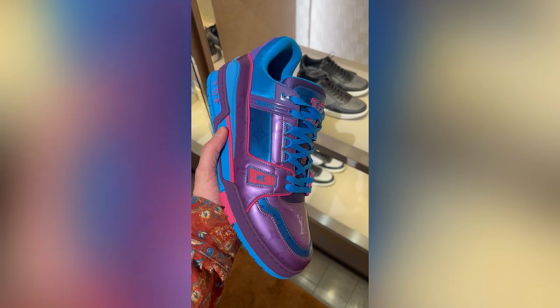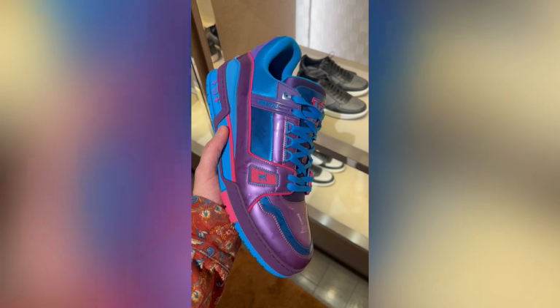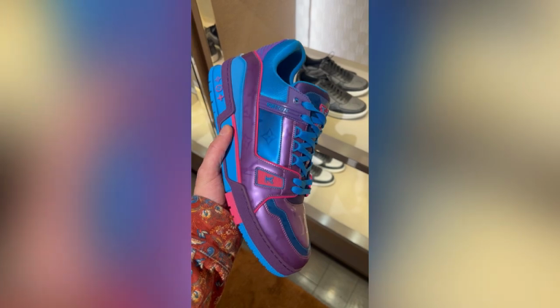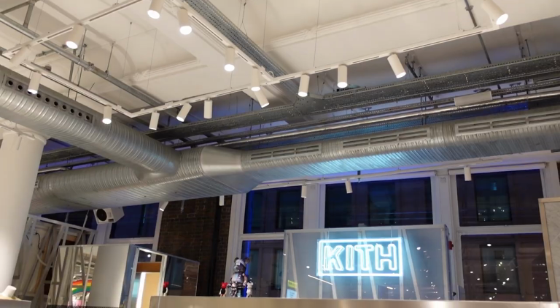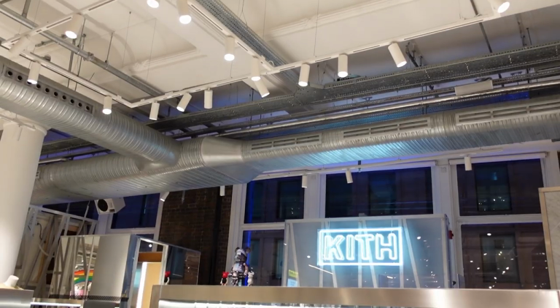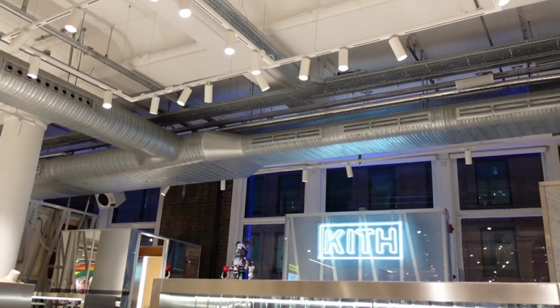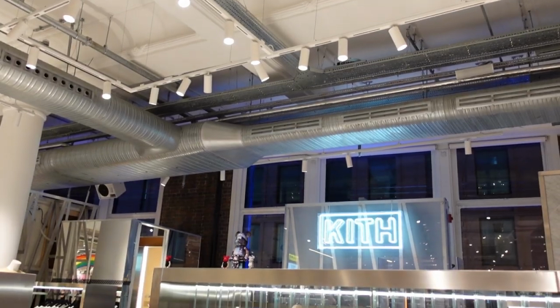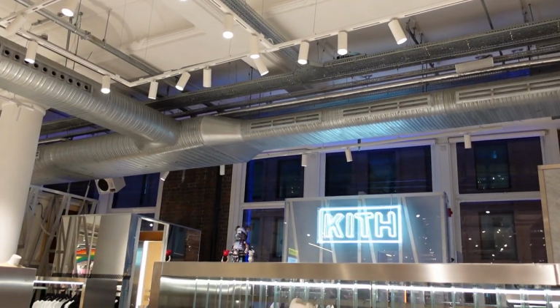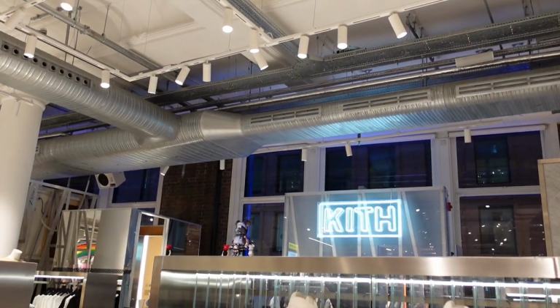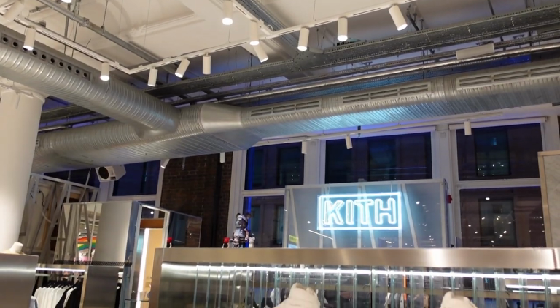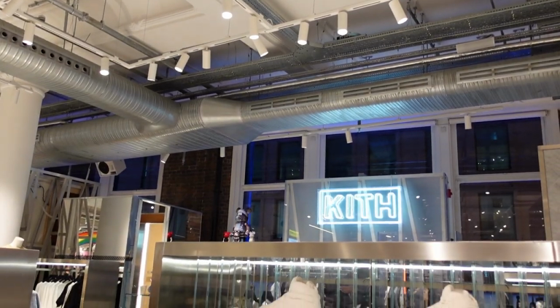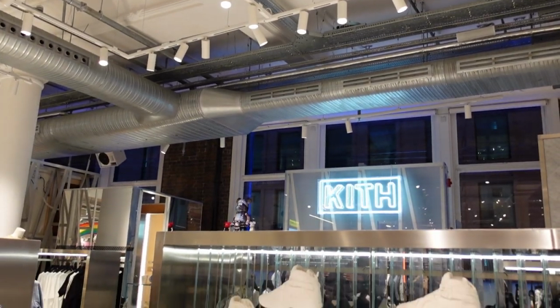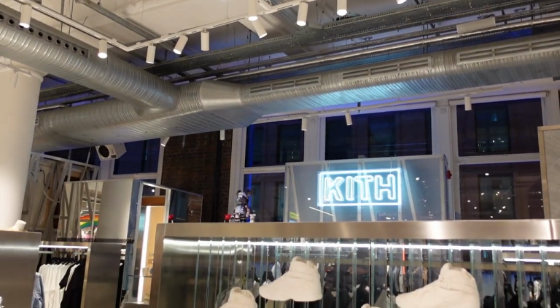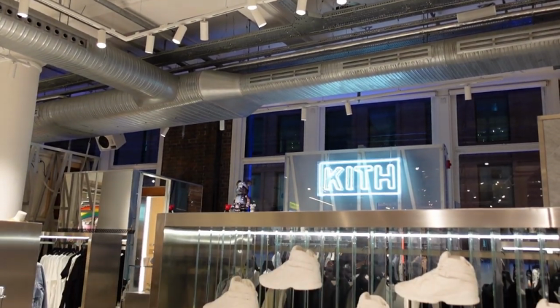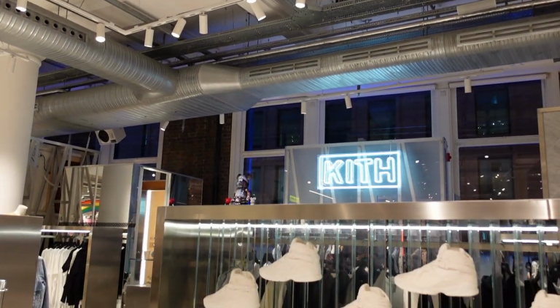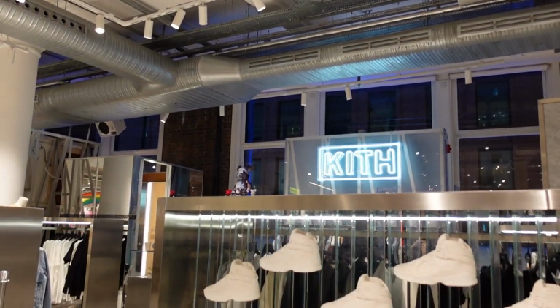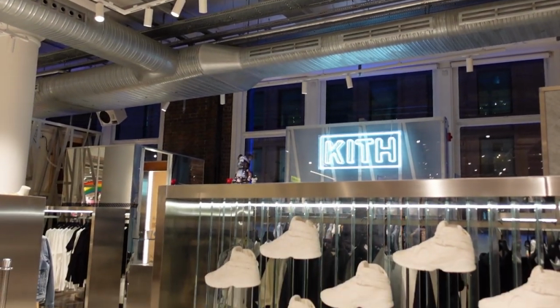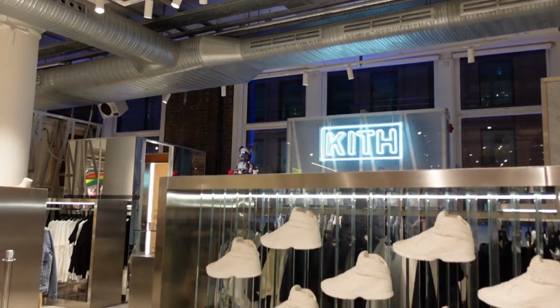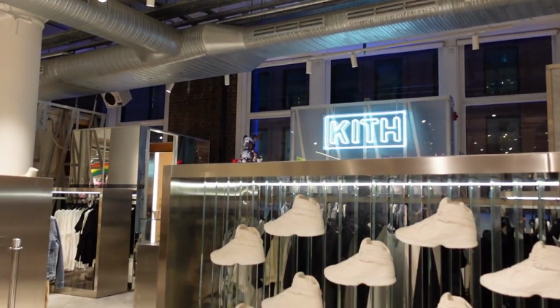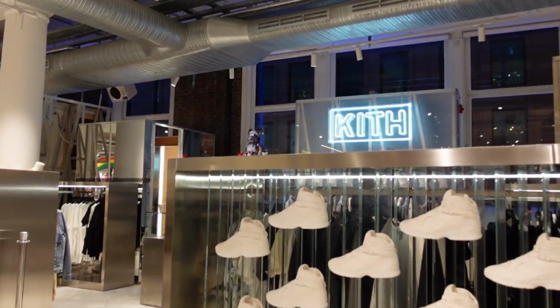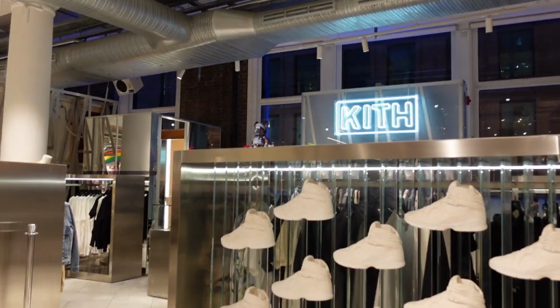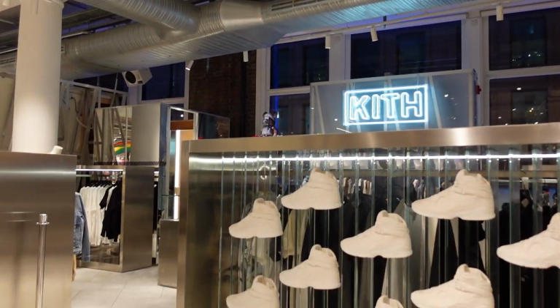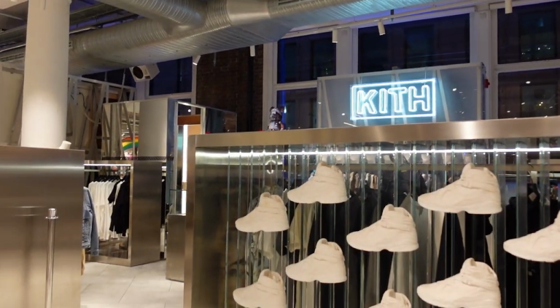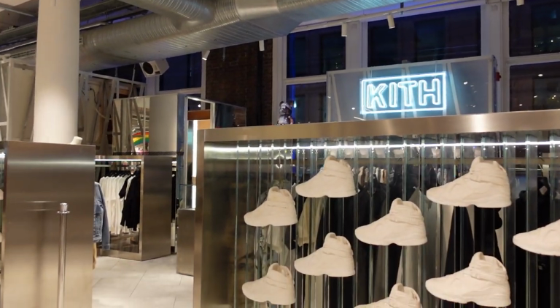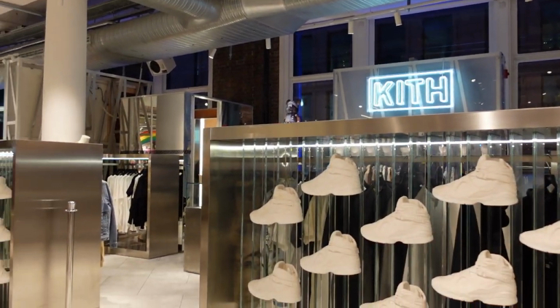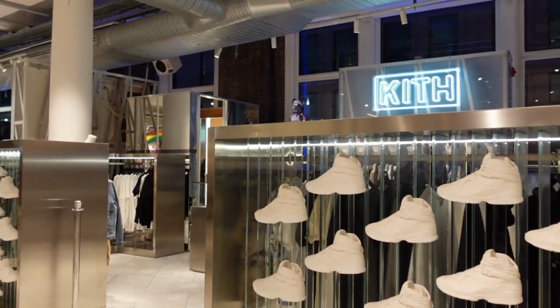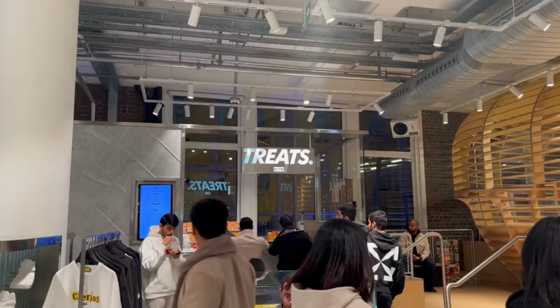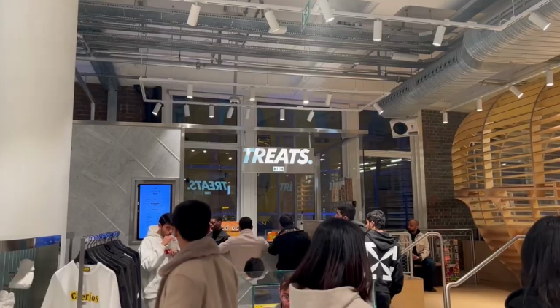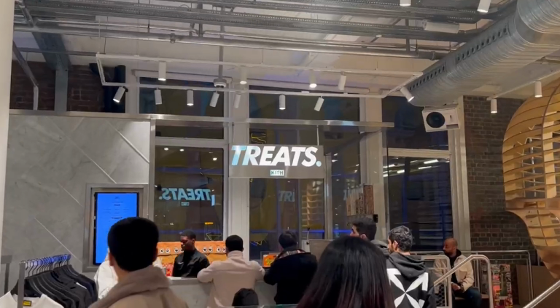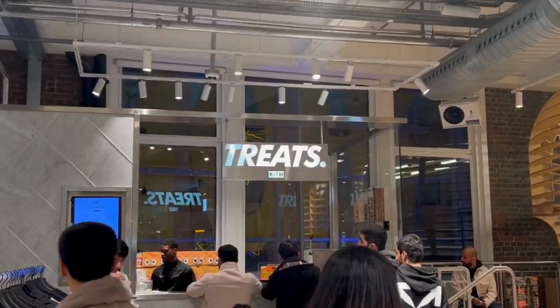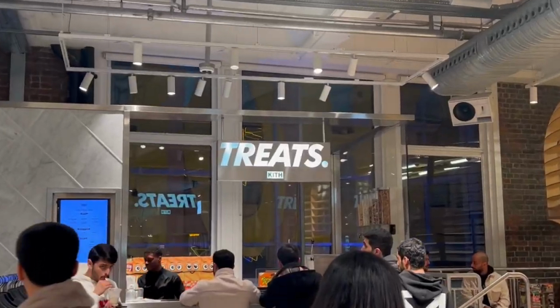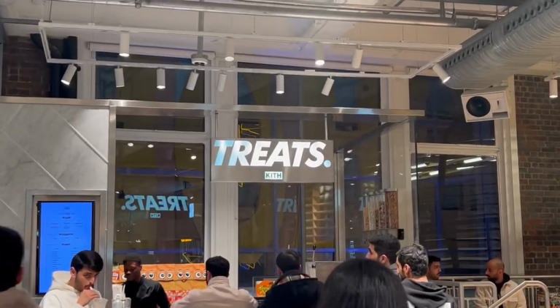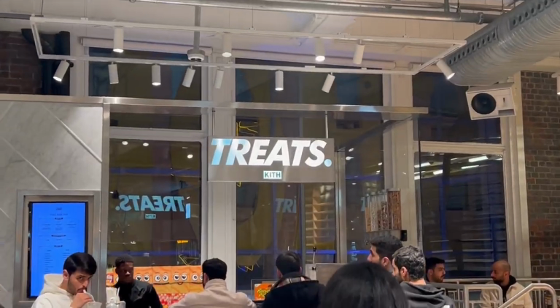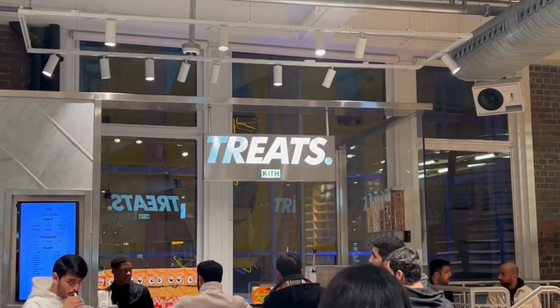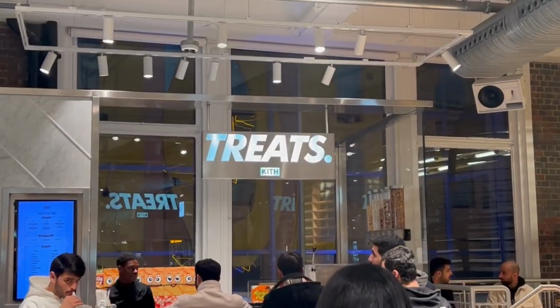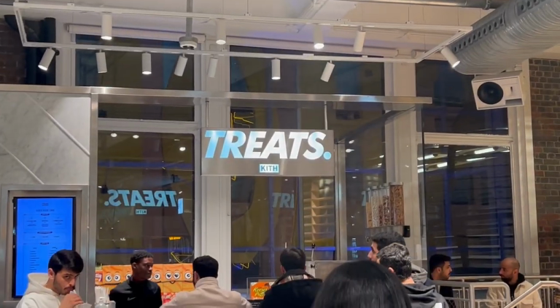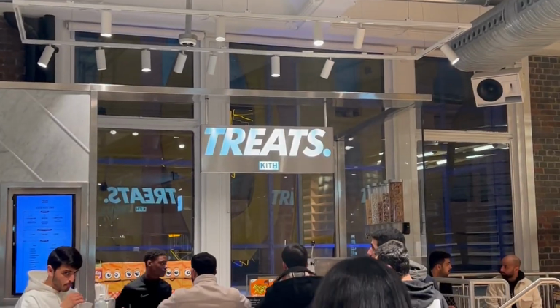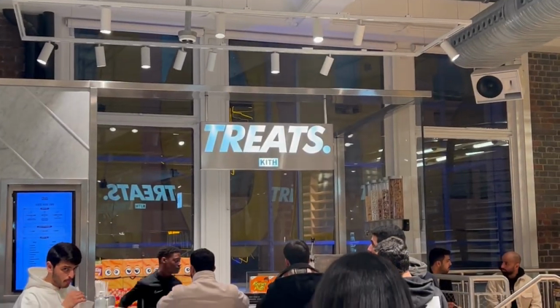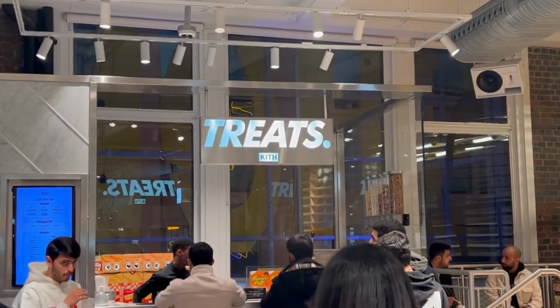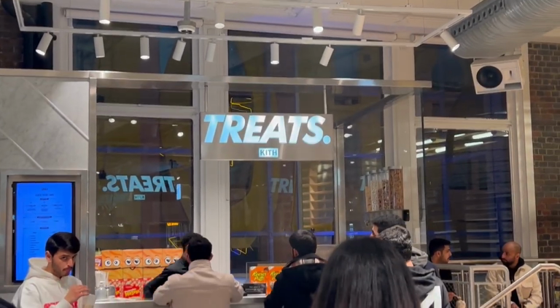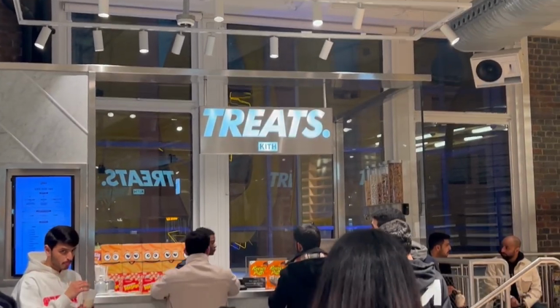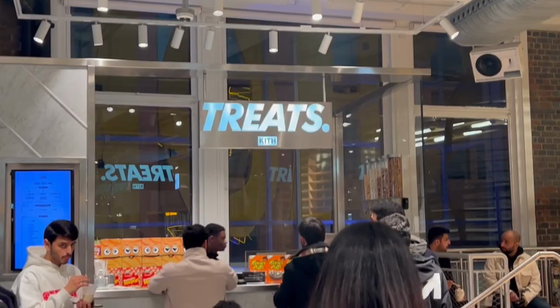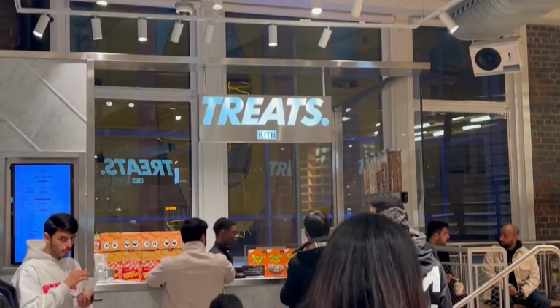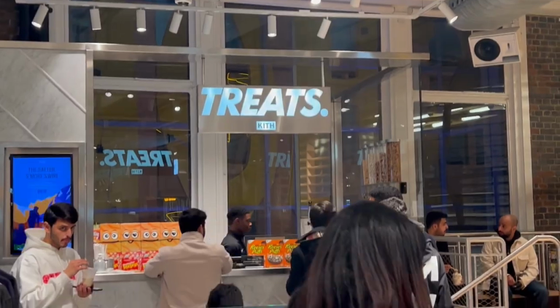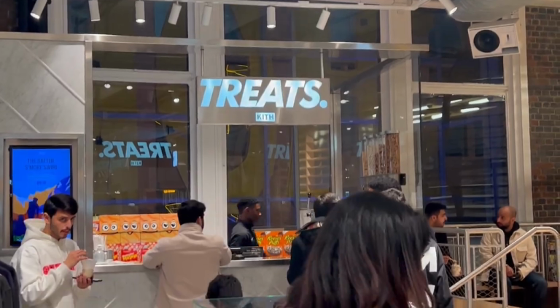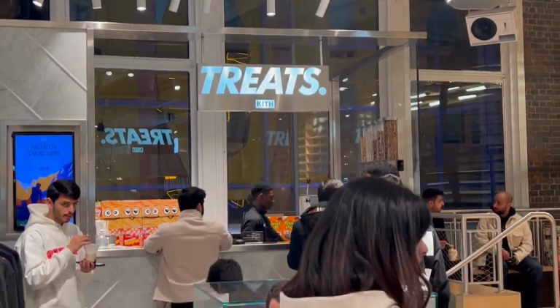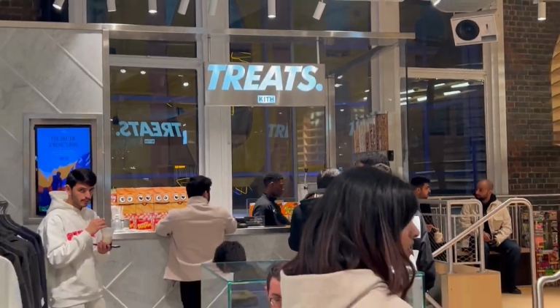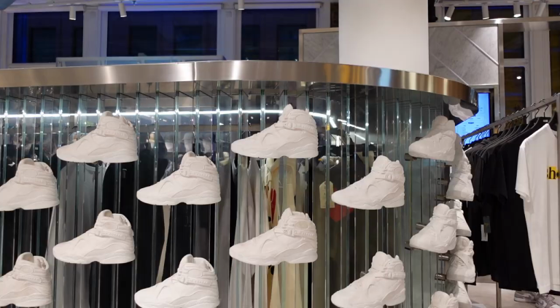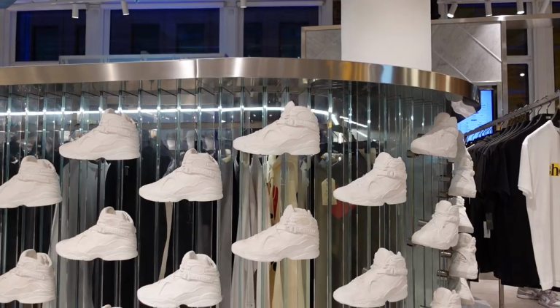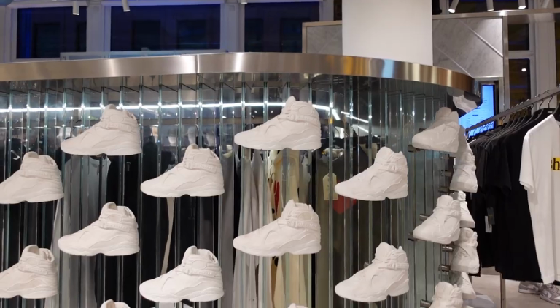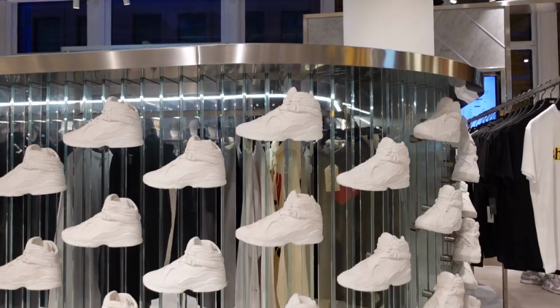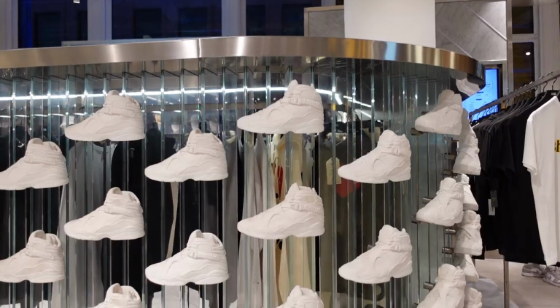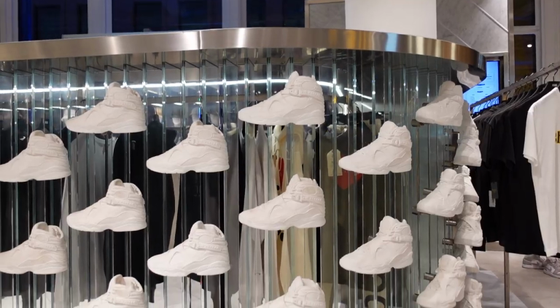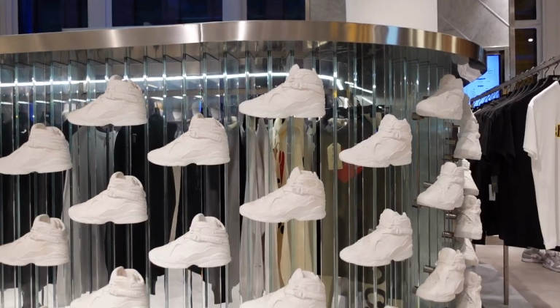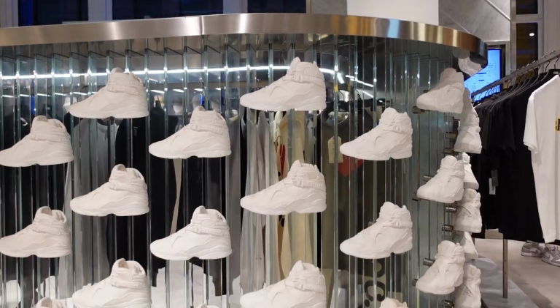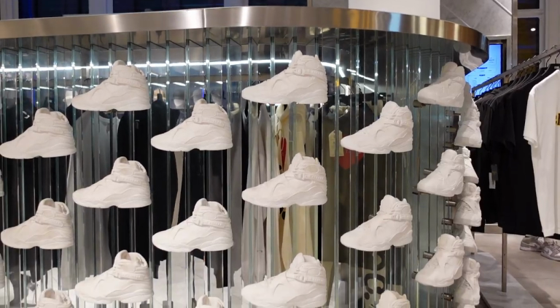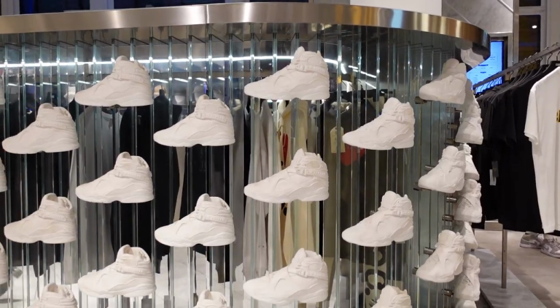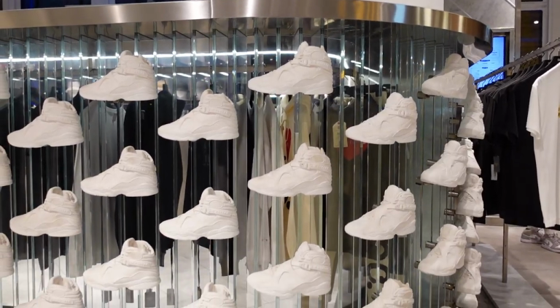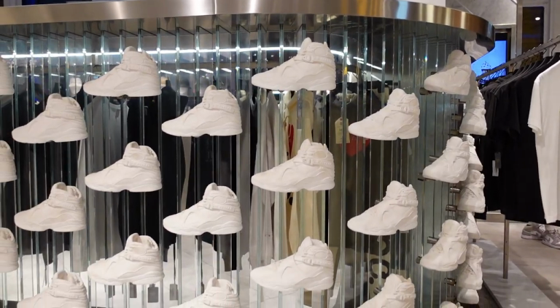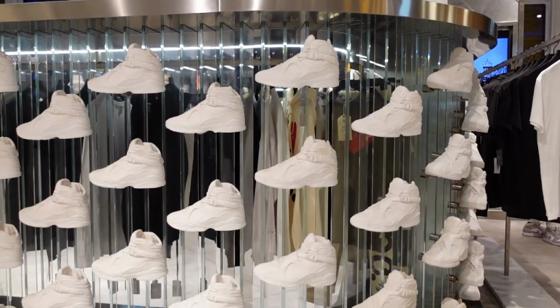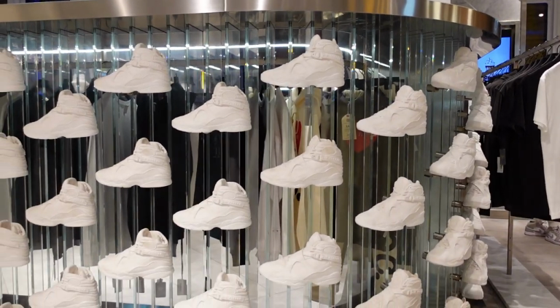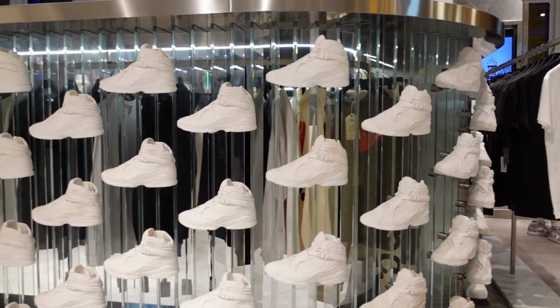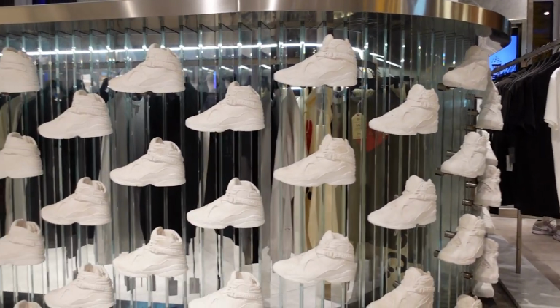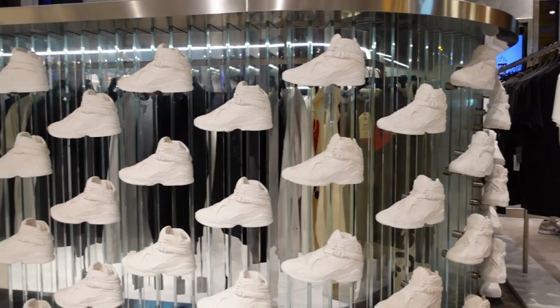One cool thing is they also had a Kith Treats and a Kith inside of the department store. It was a bit expensive so I passed on it — I wasn't that hungry anyways.